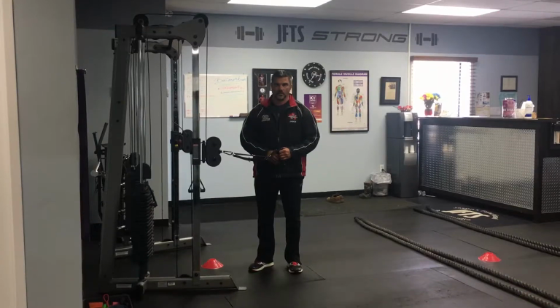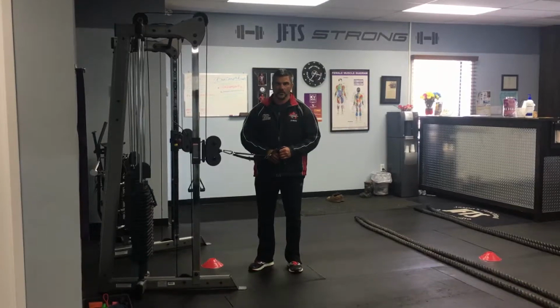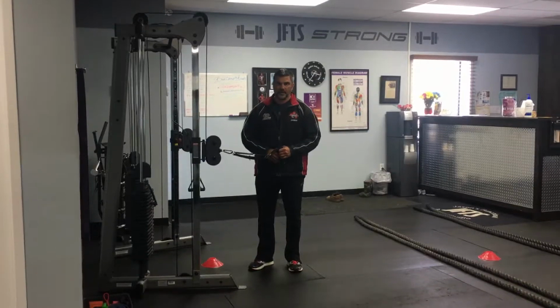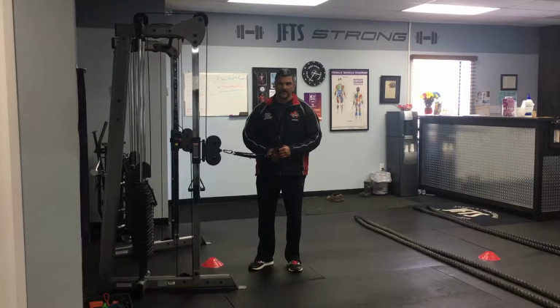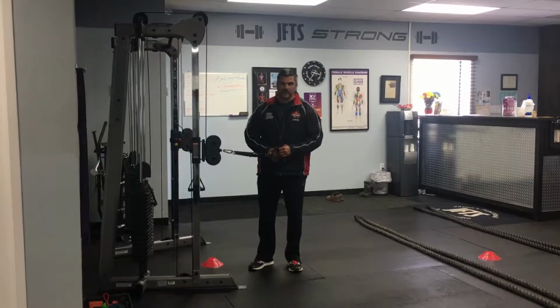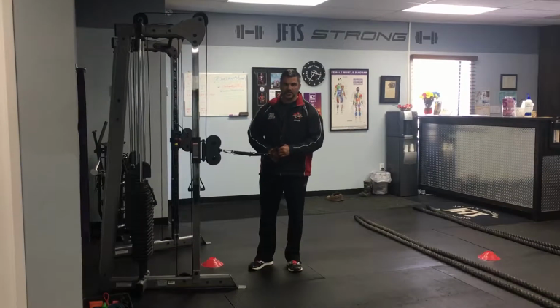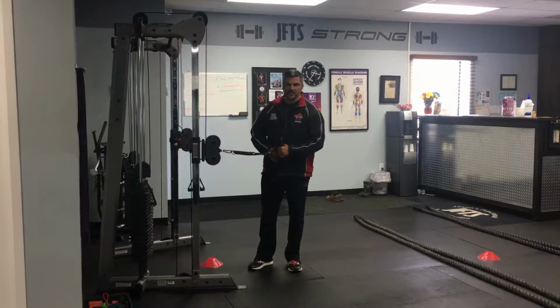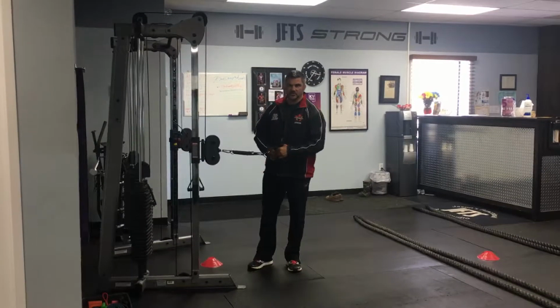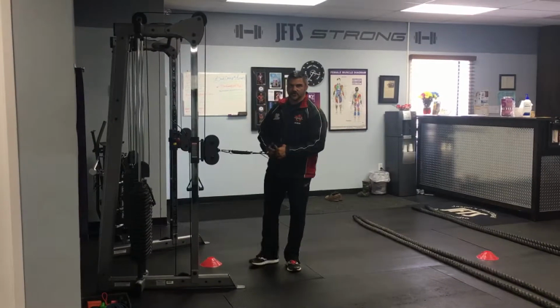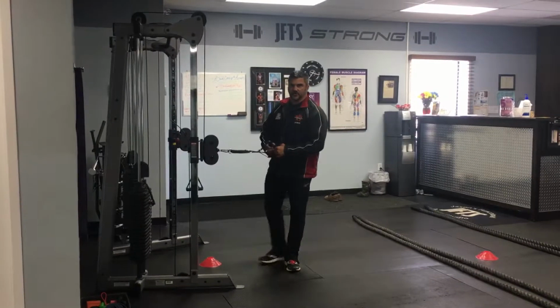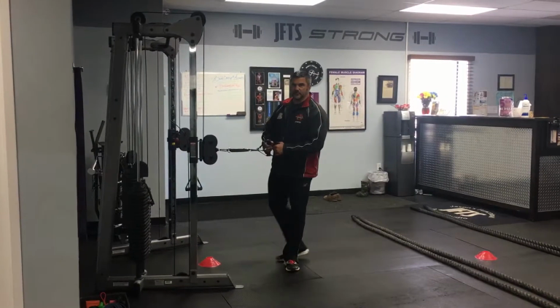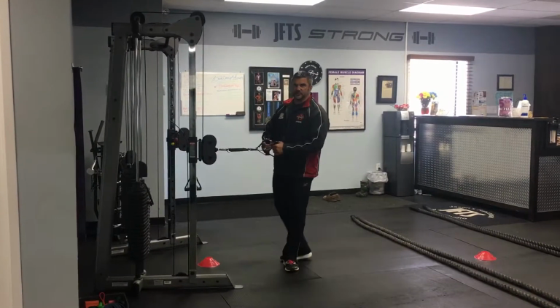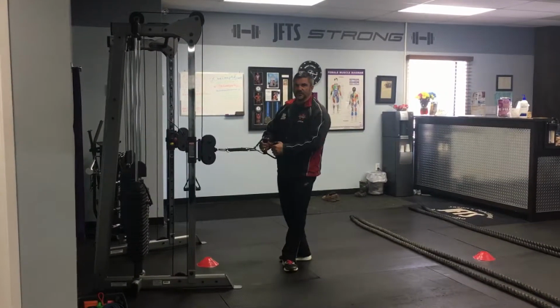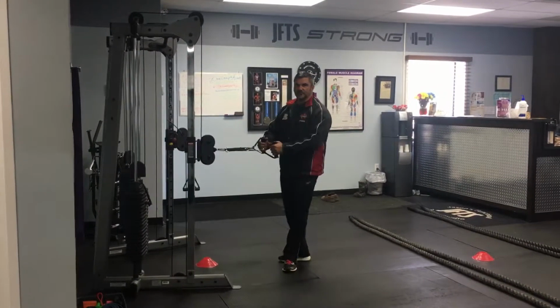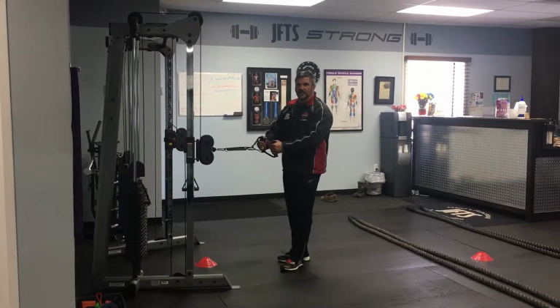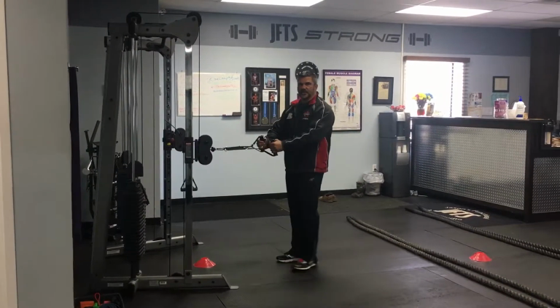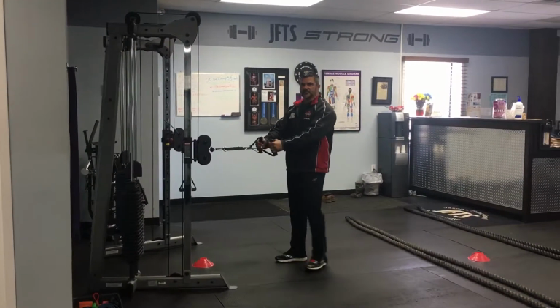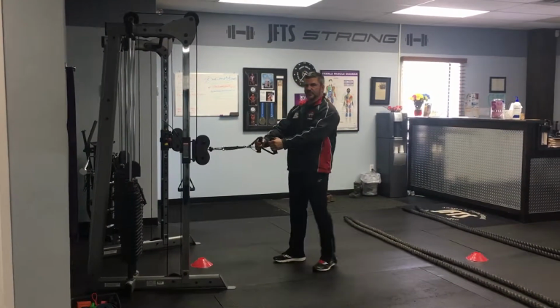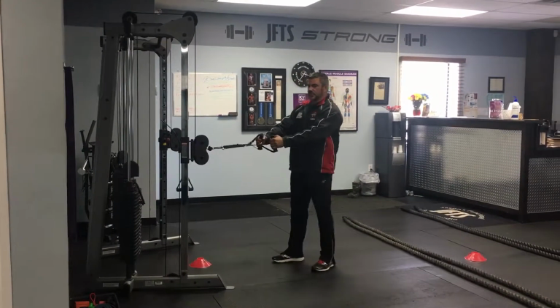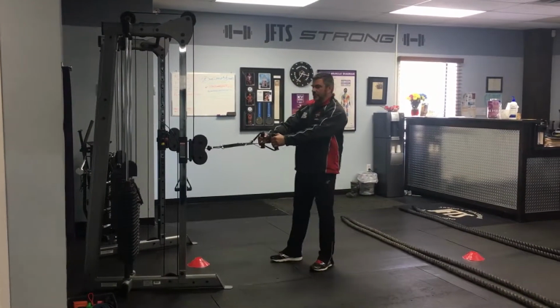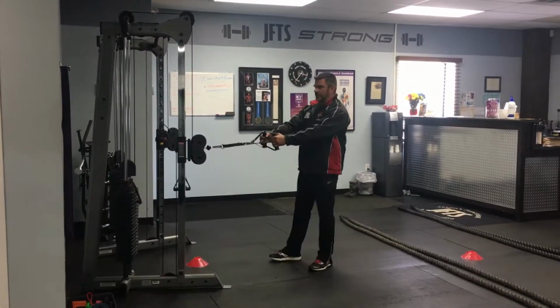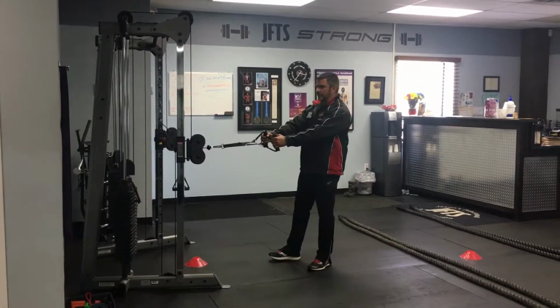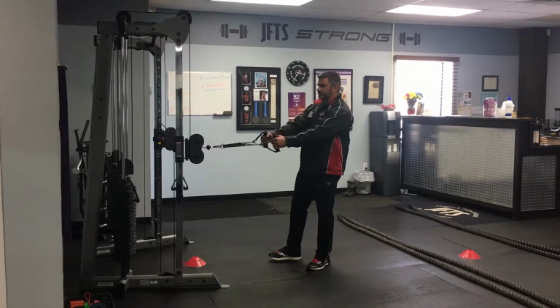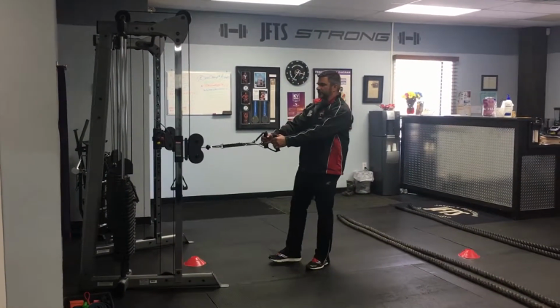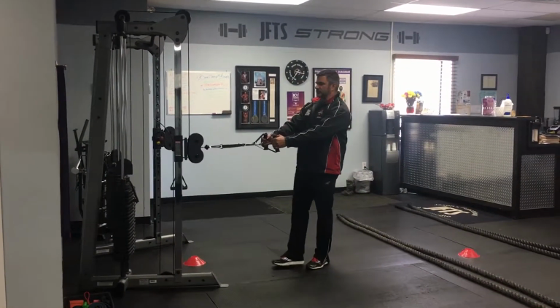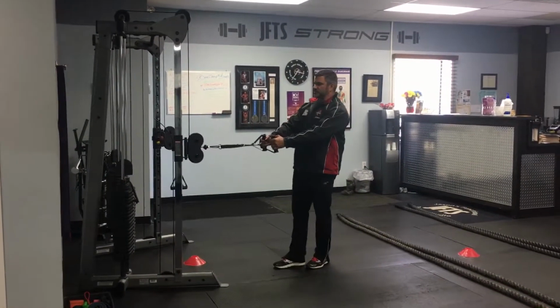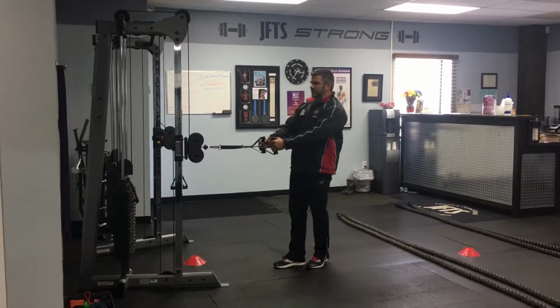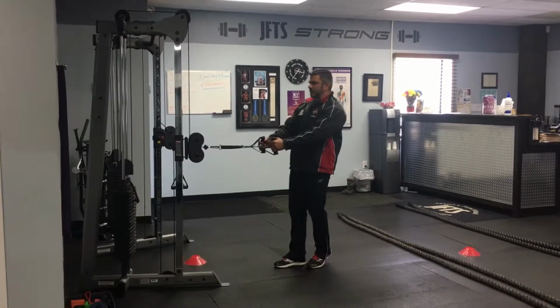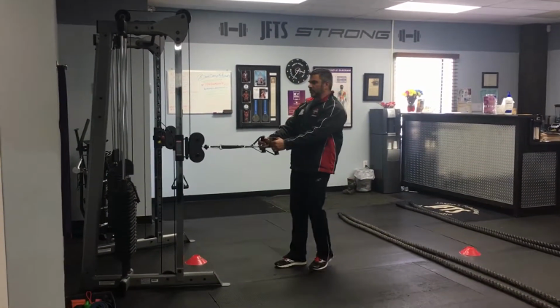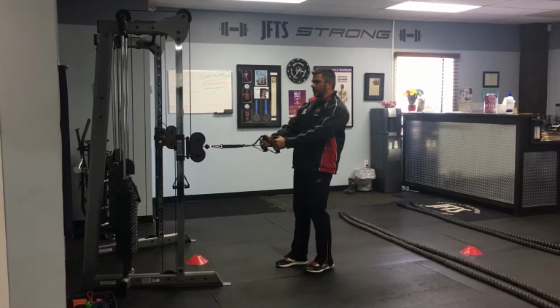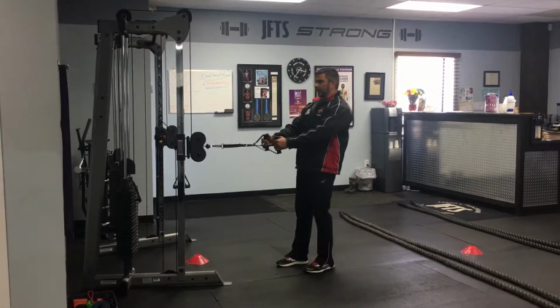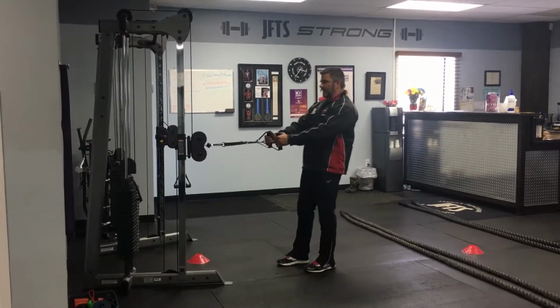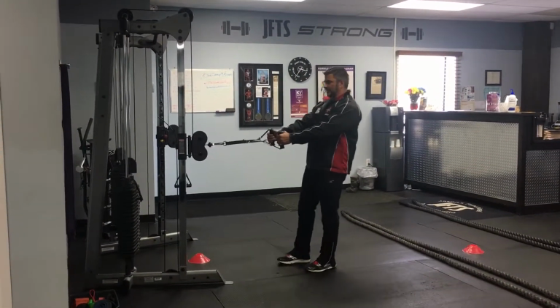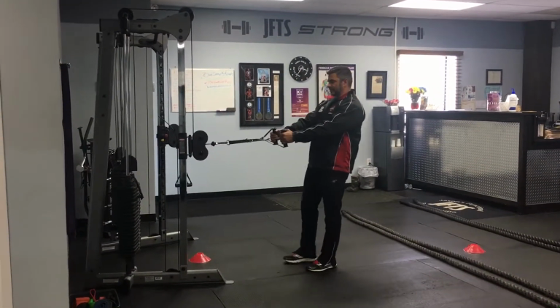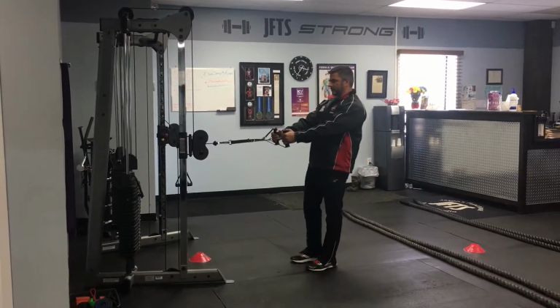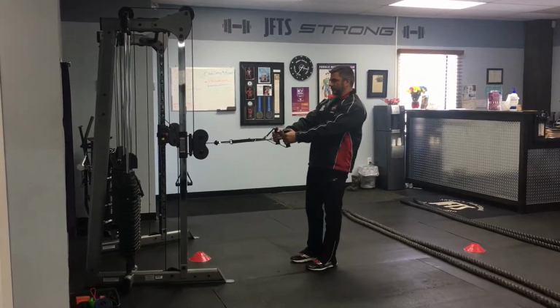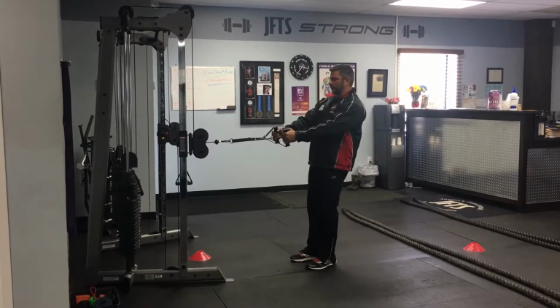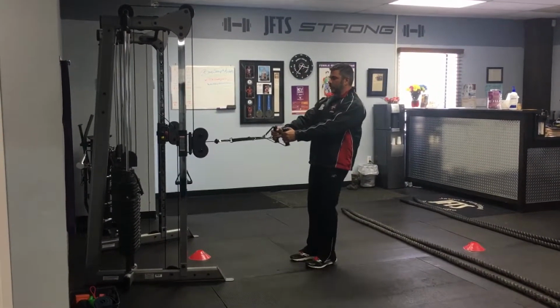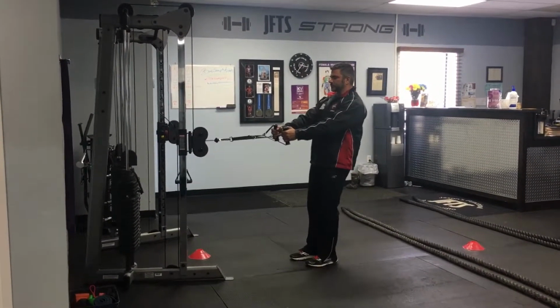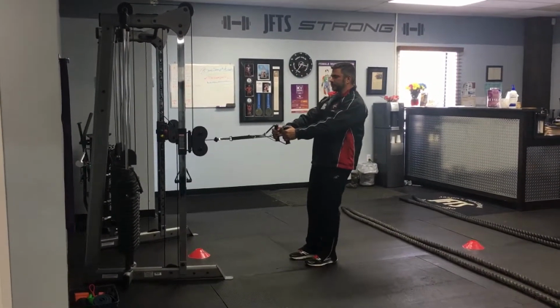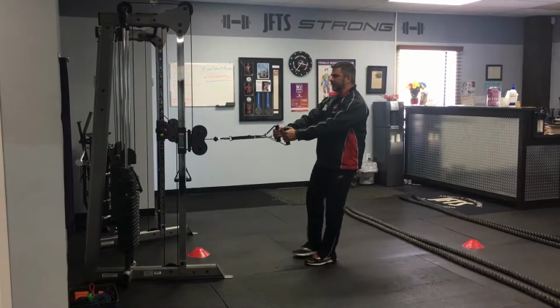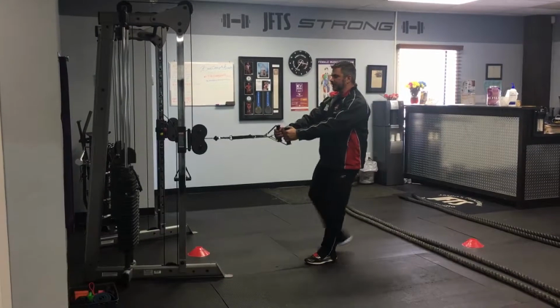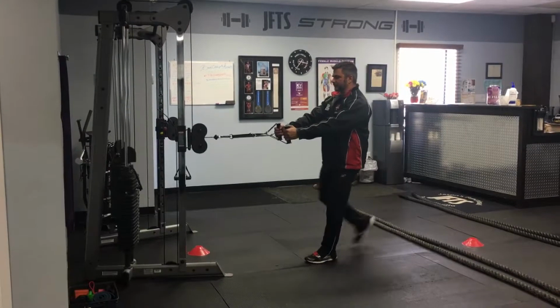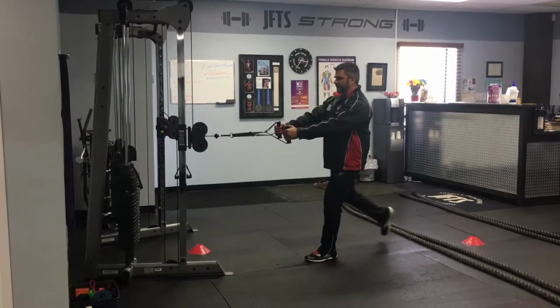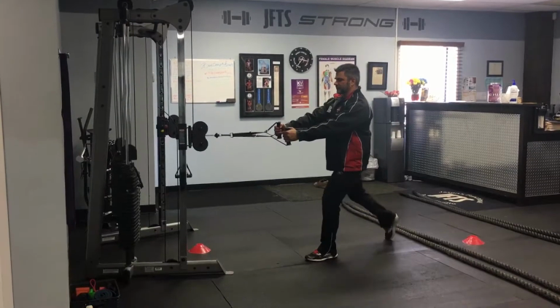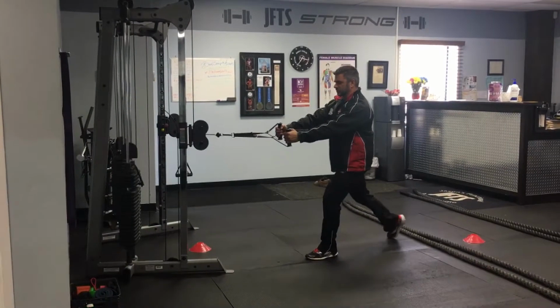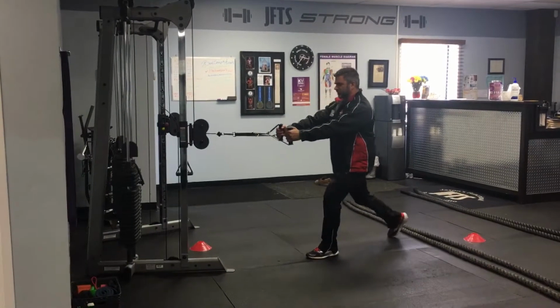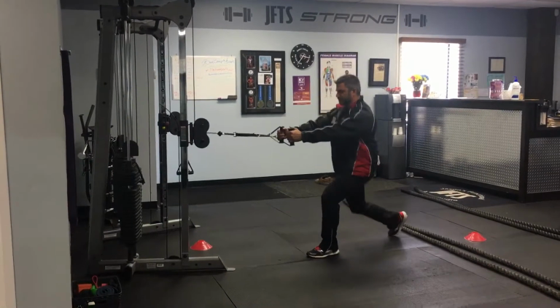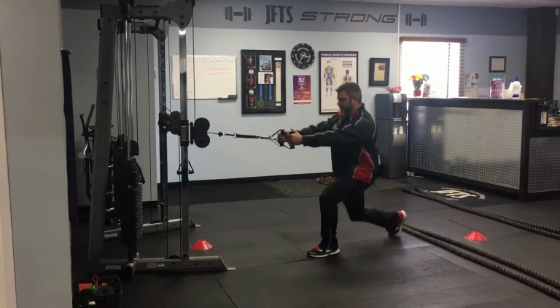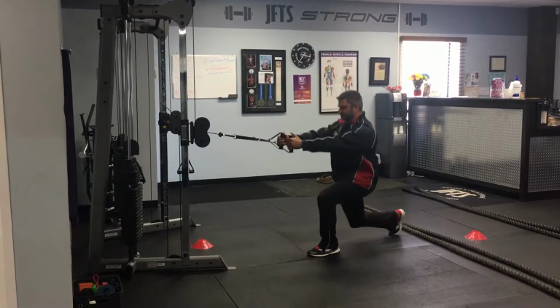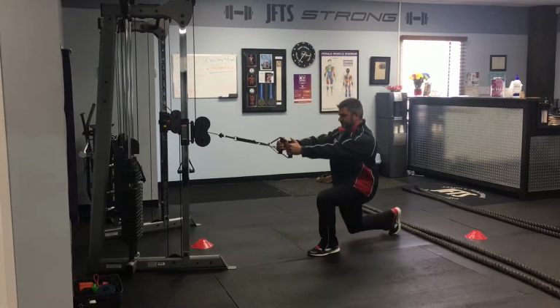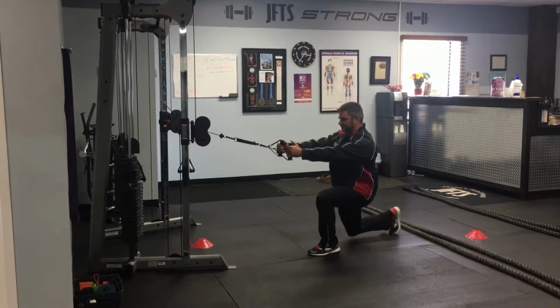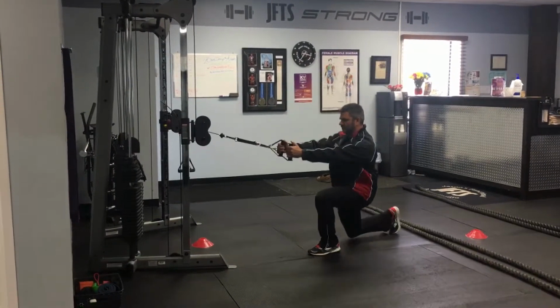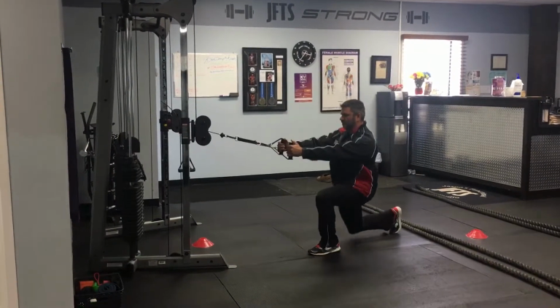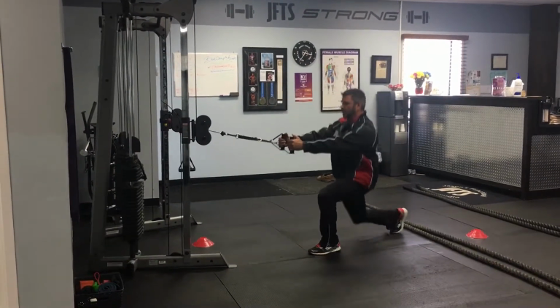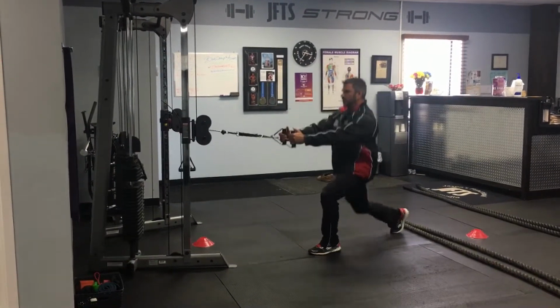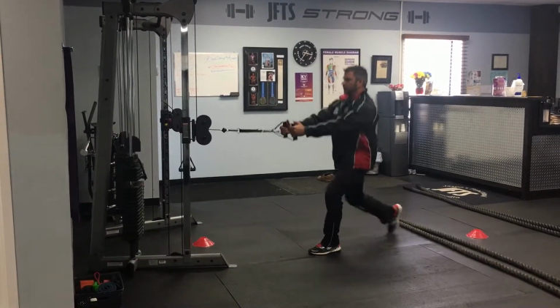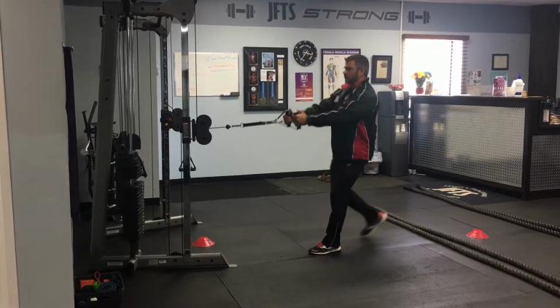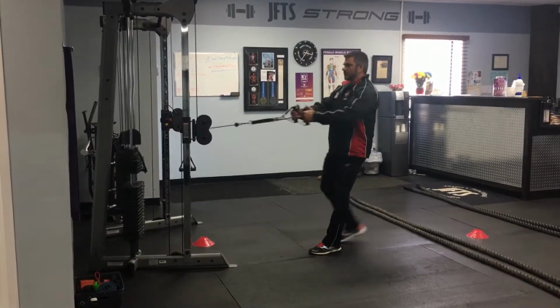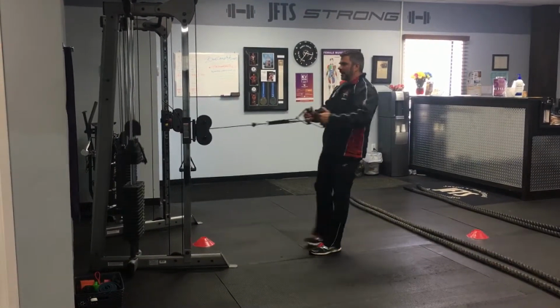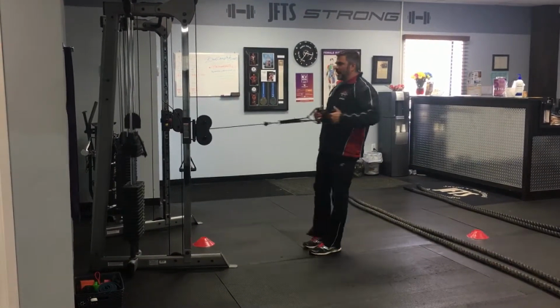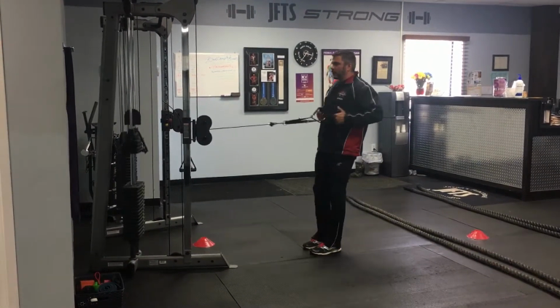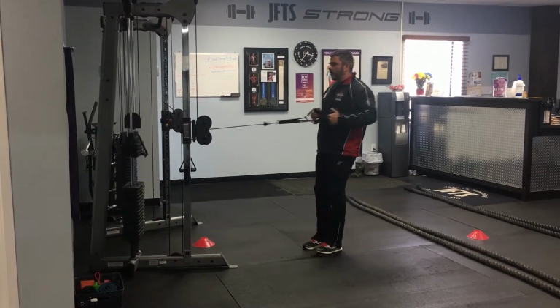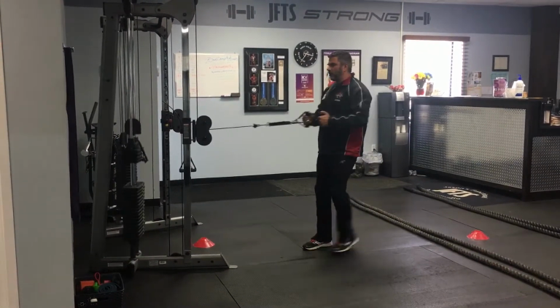Hey everyone, Jason Gross here from GFTS. Here's this week's Metabolic class. We're going to do alternating reverse lunges with a back row.